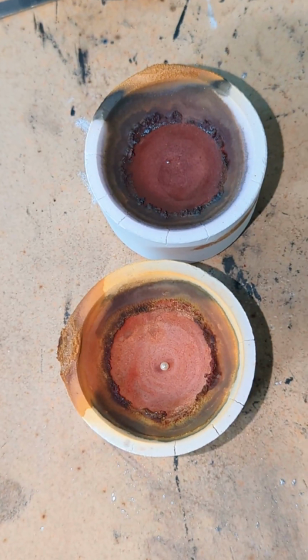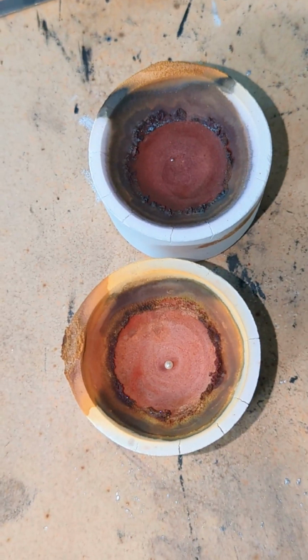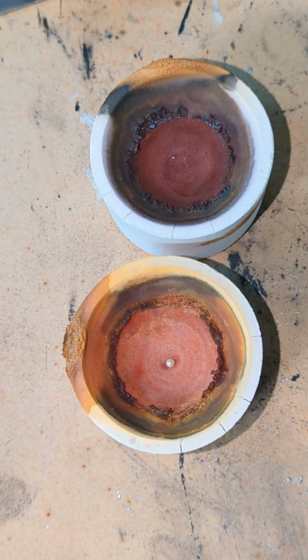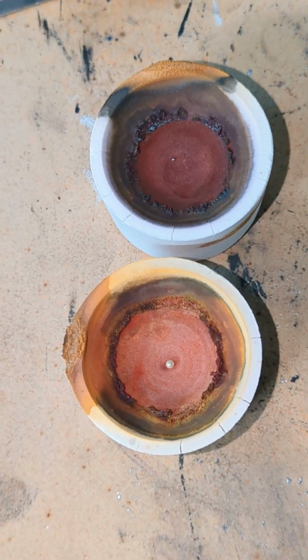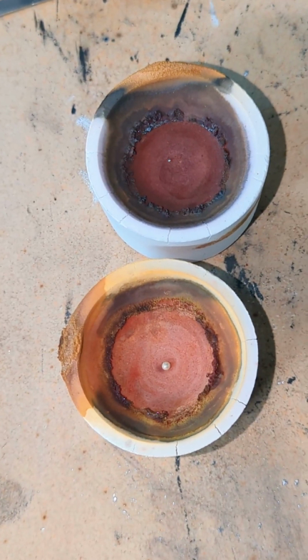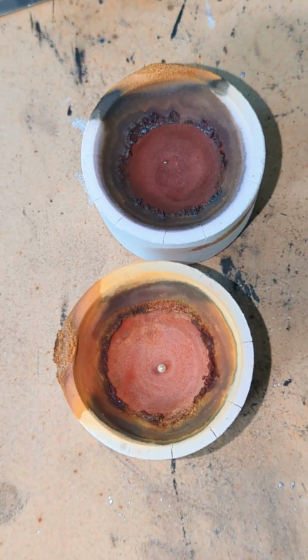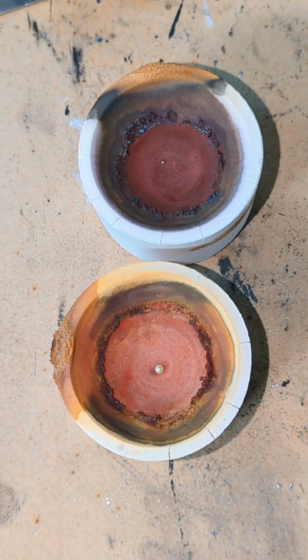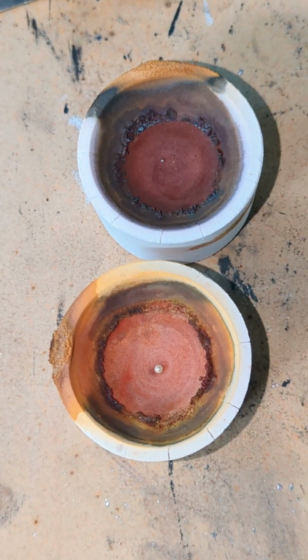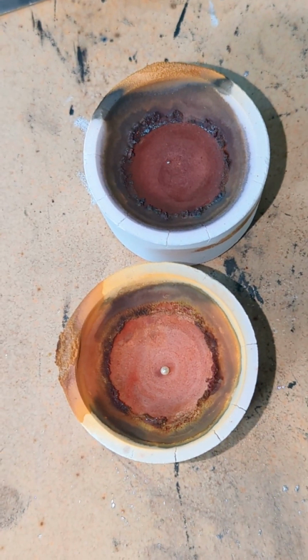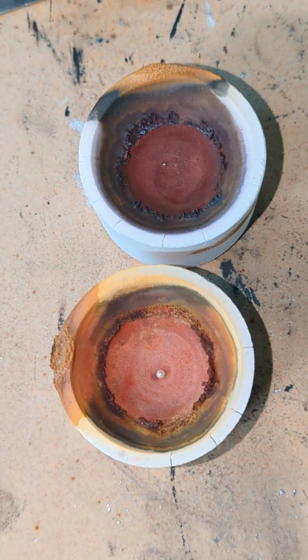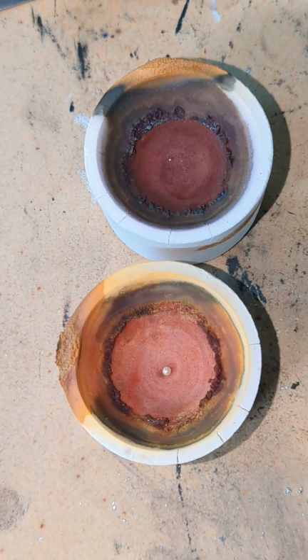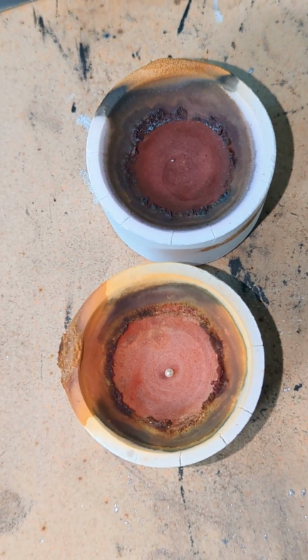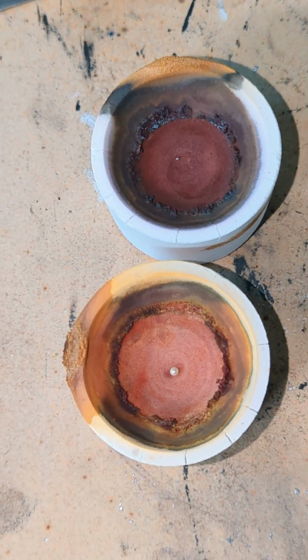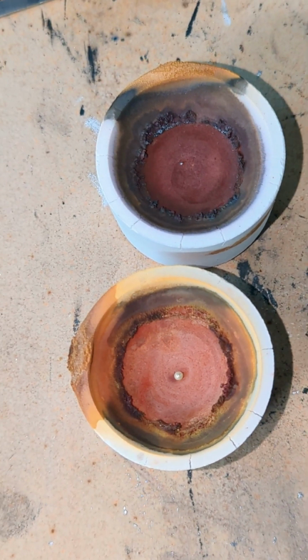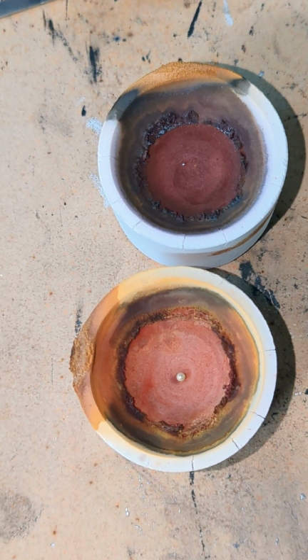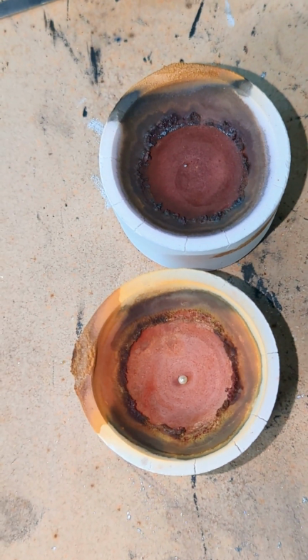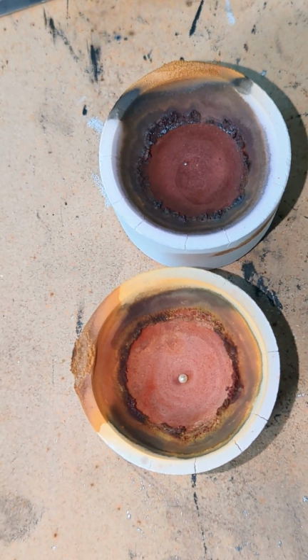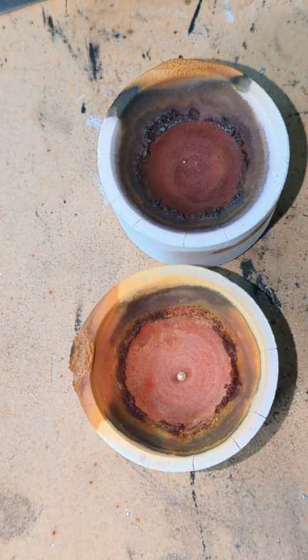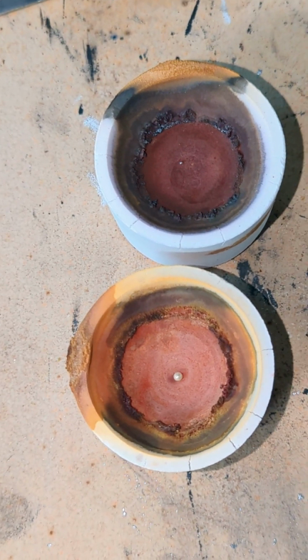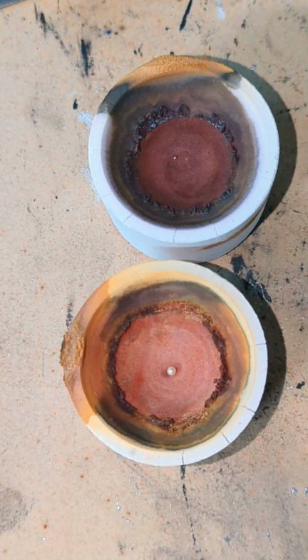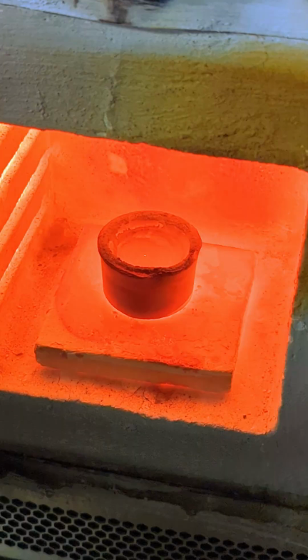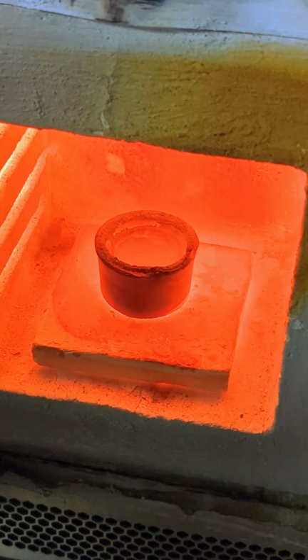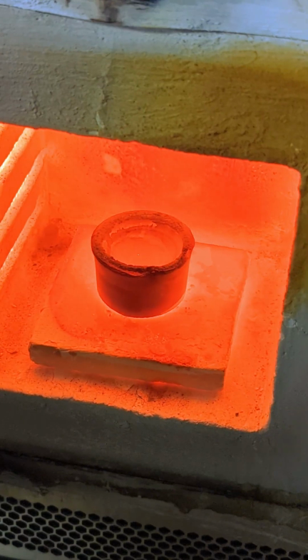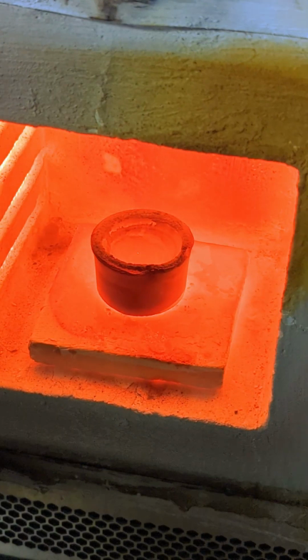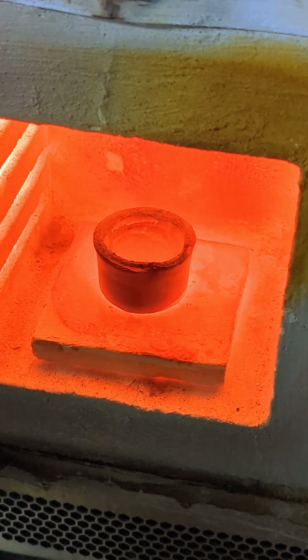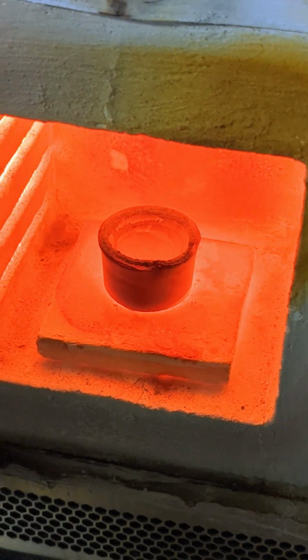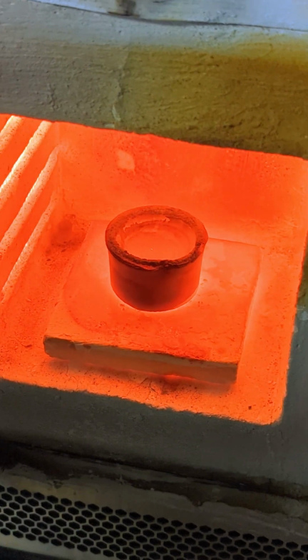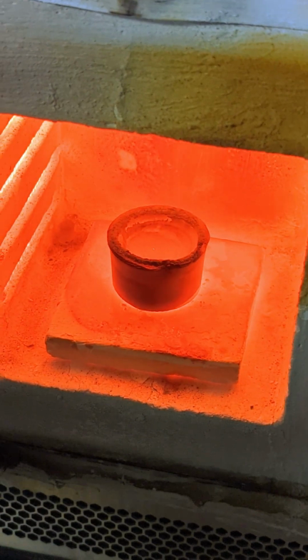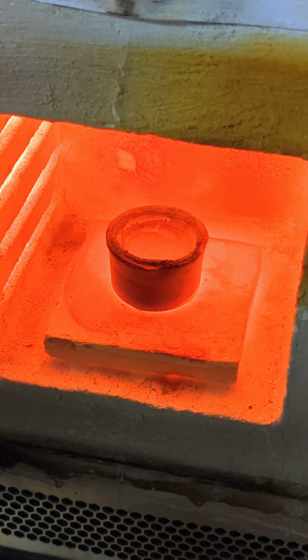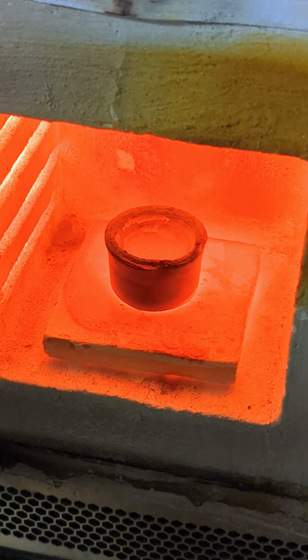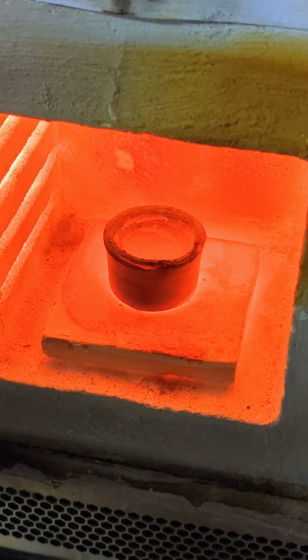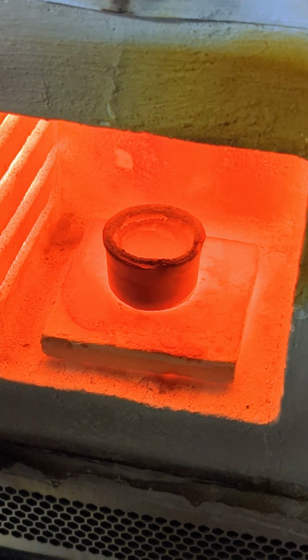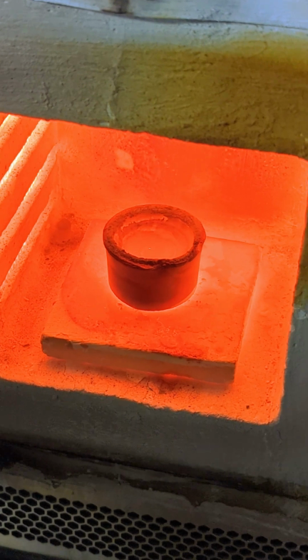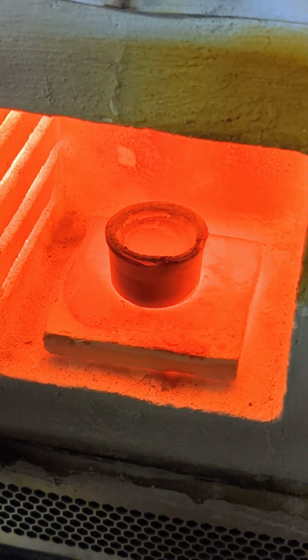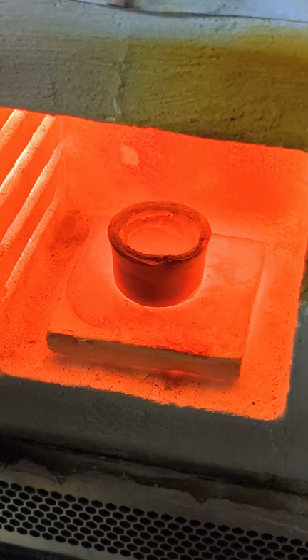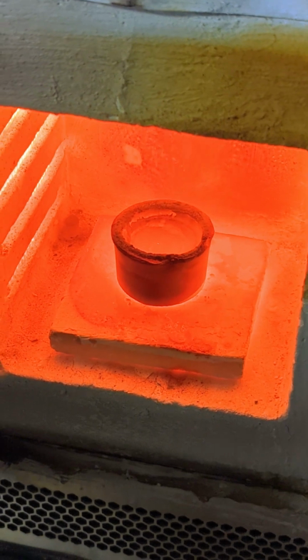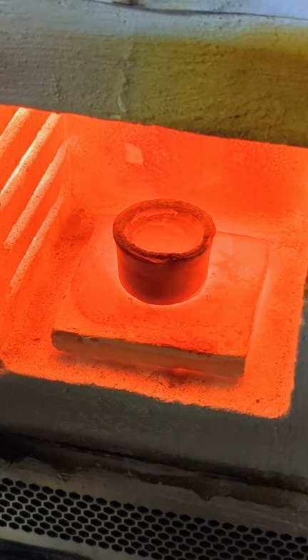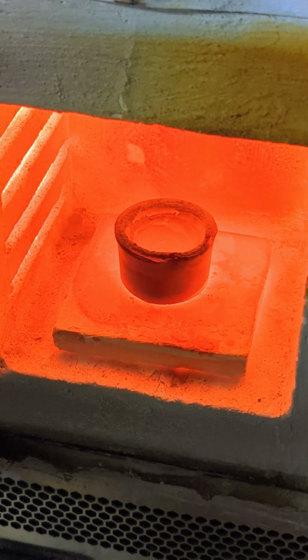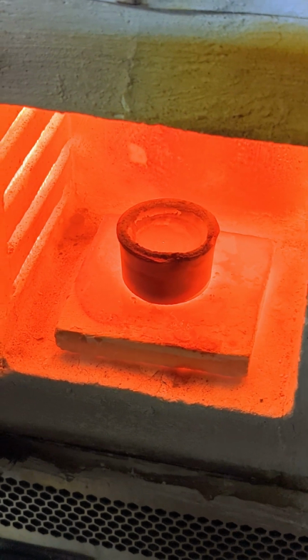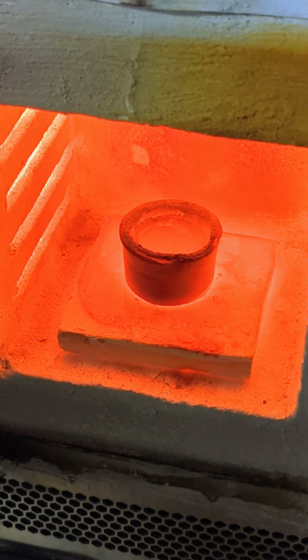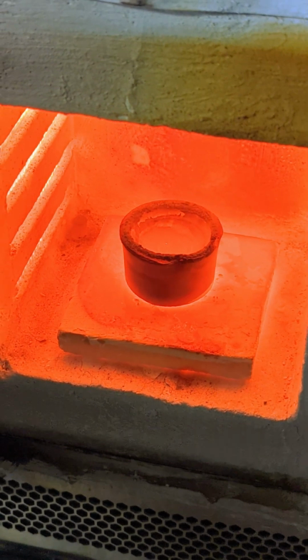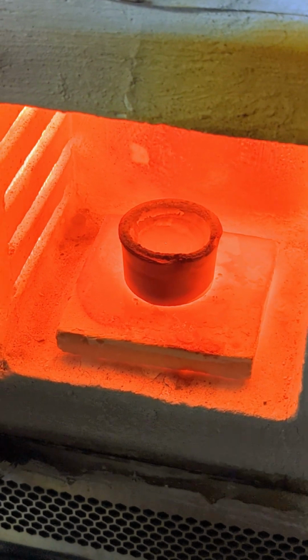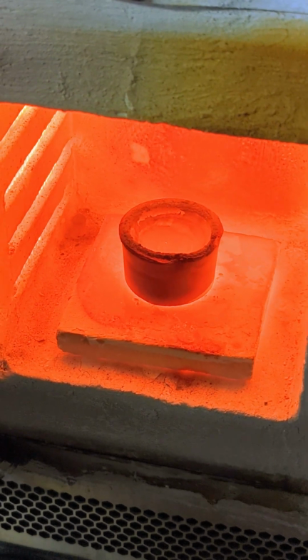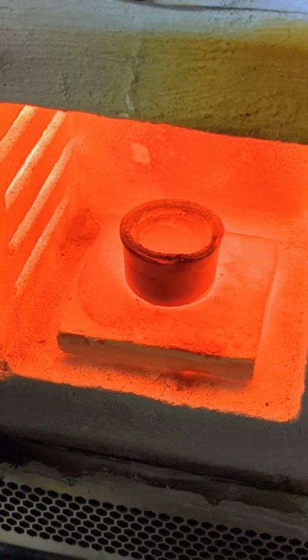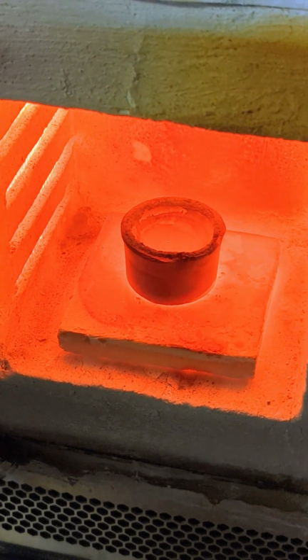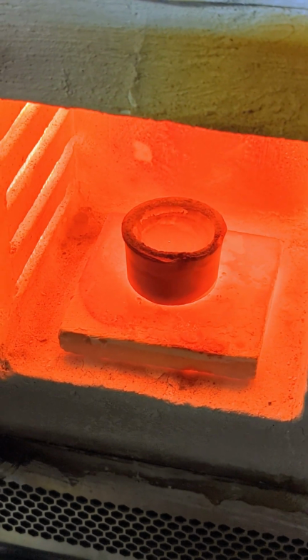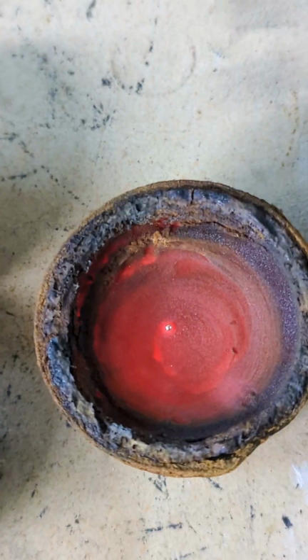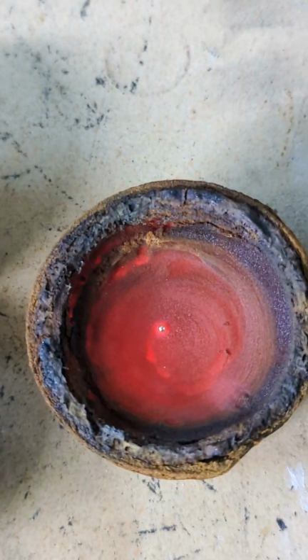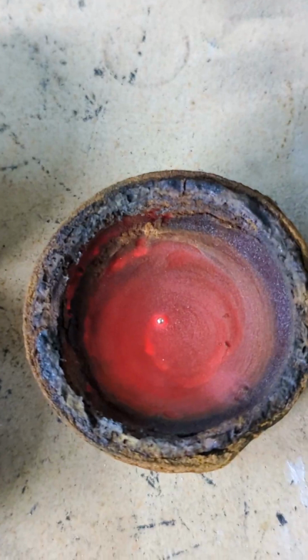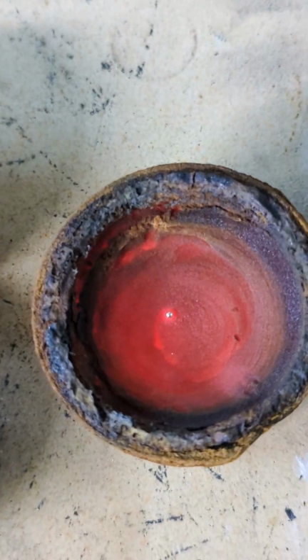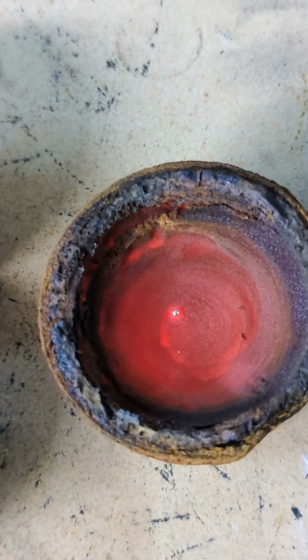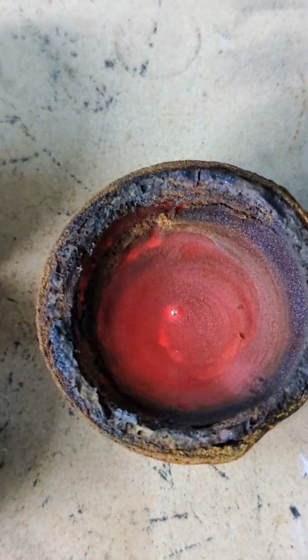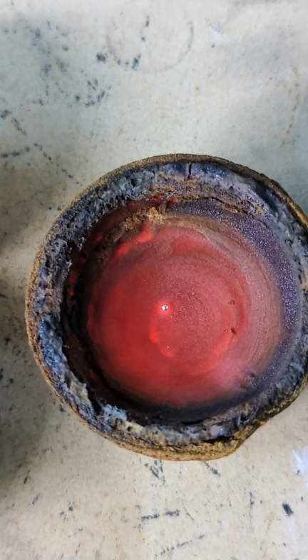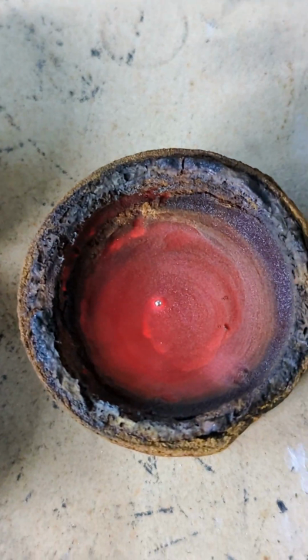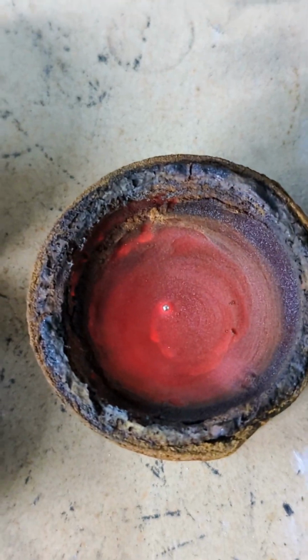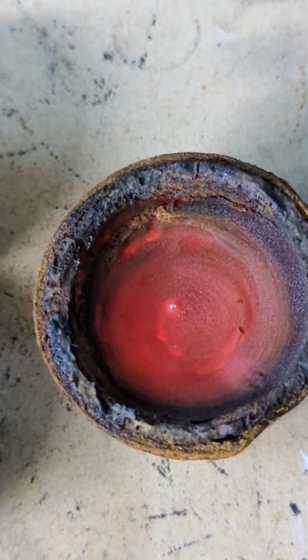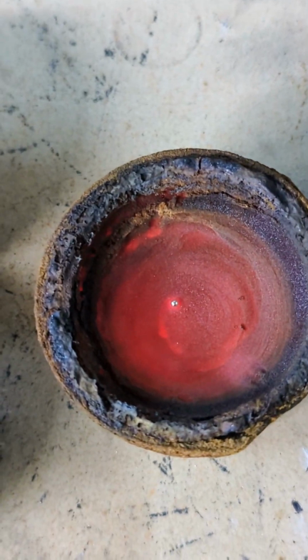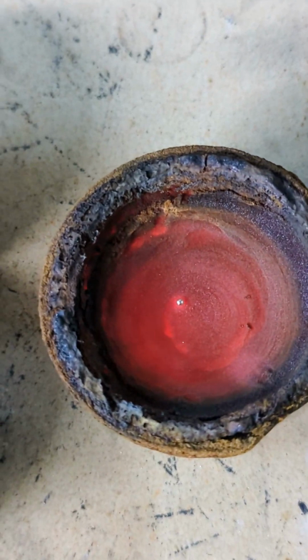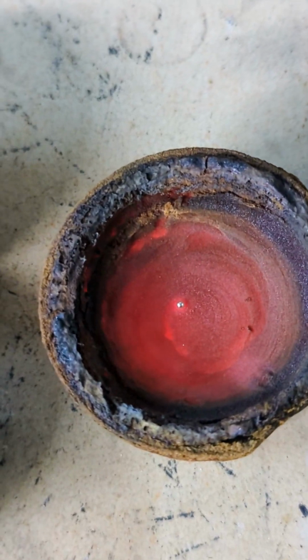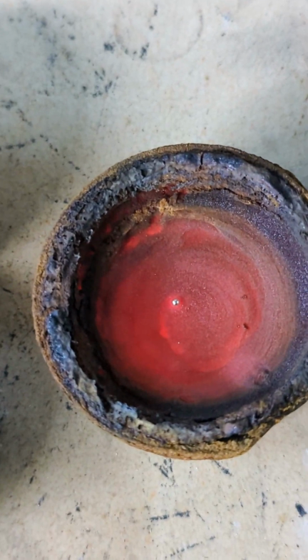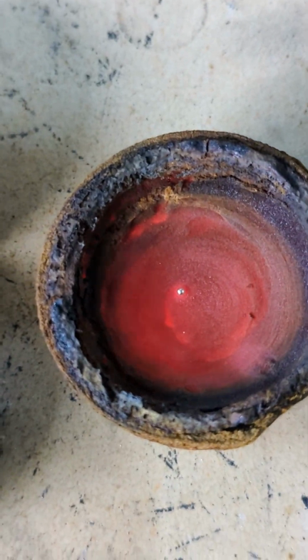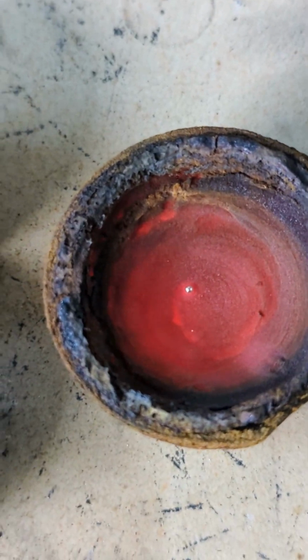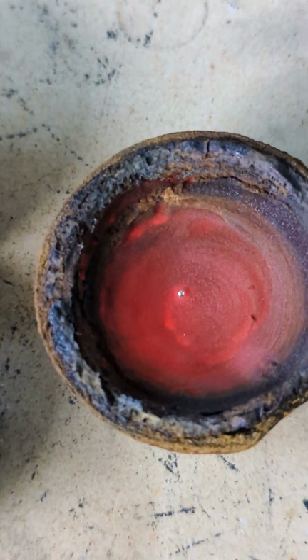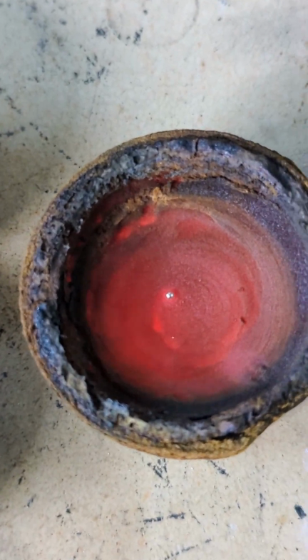Two down, one to go. A third cupell dish is finally complete — fresh hot out of the oven.